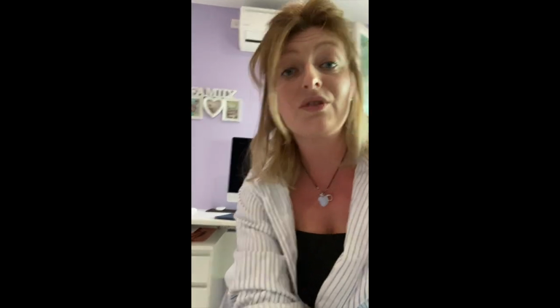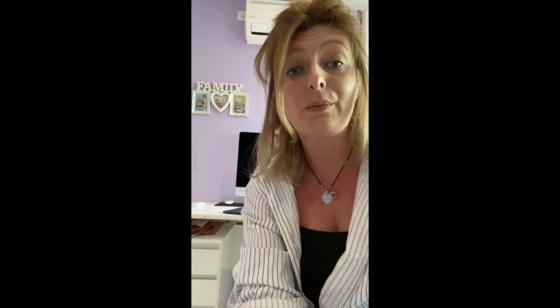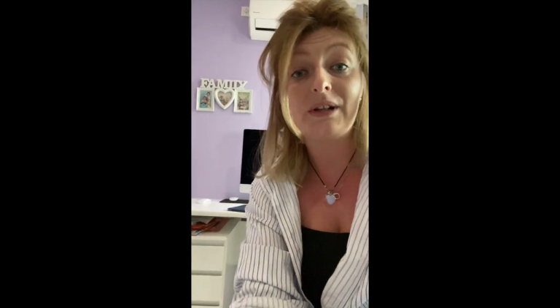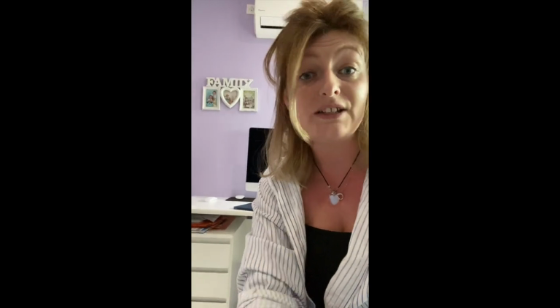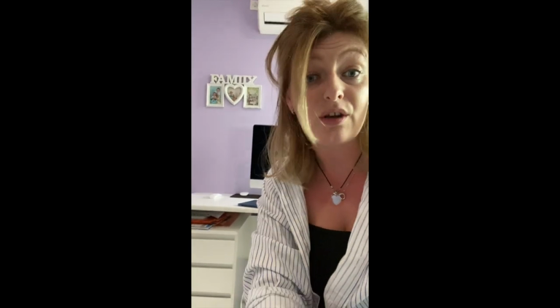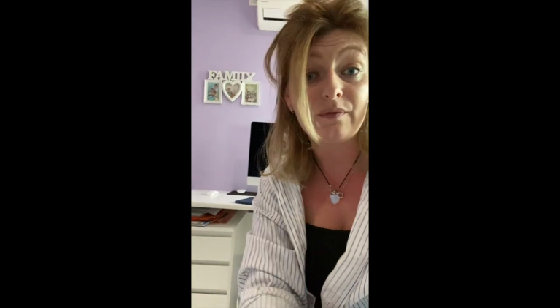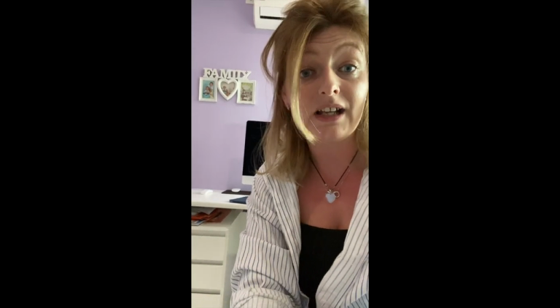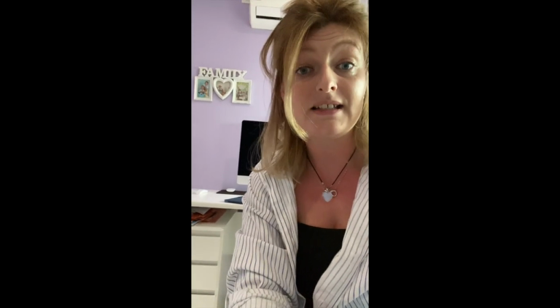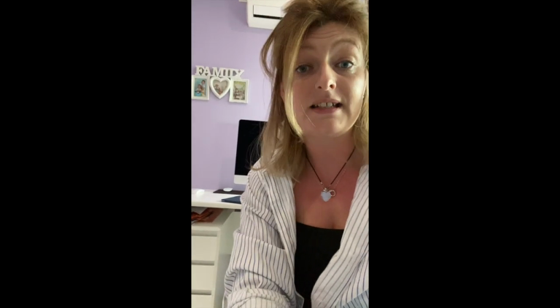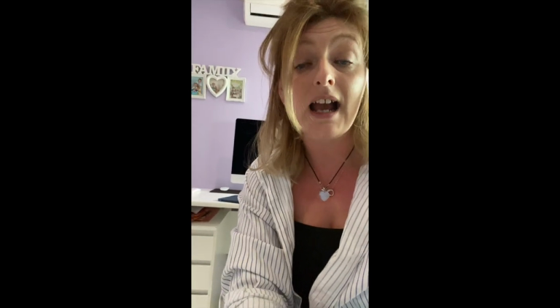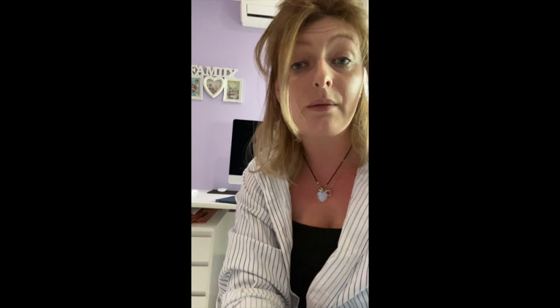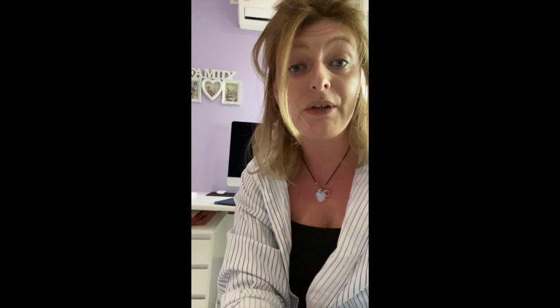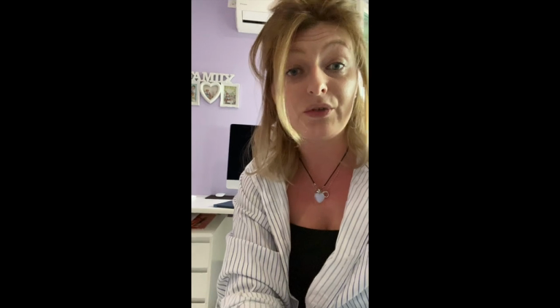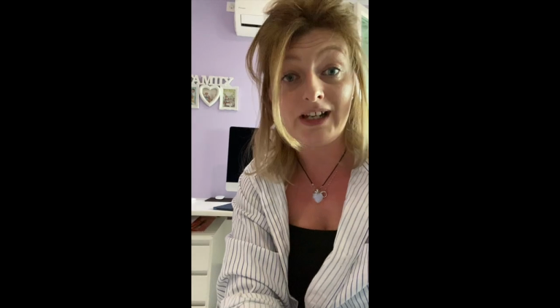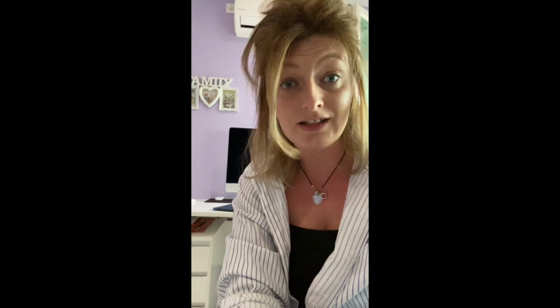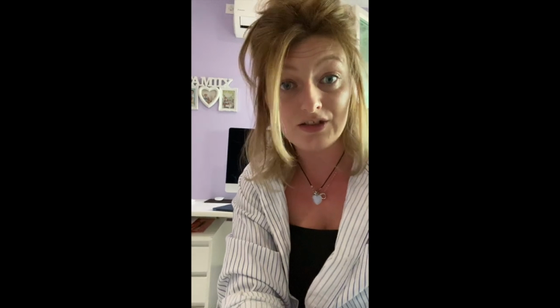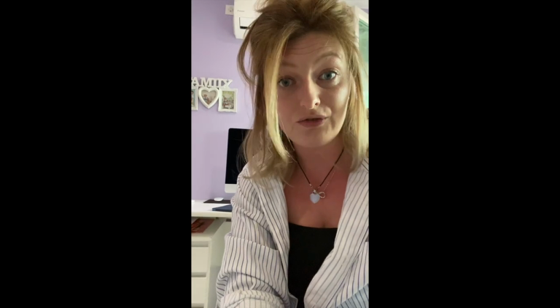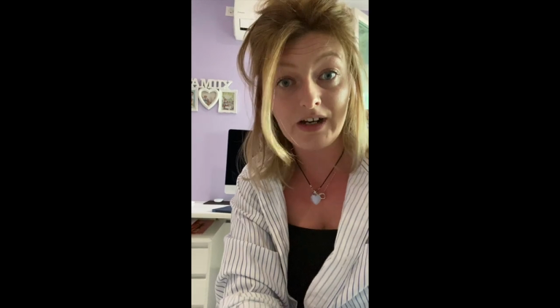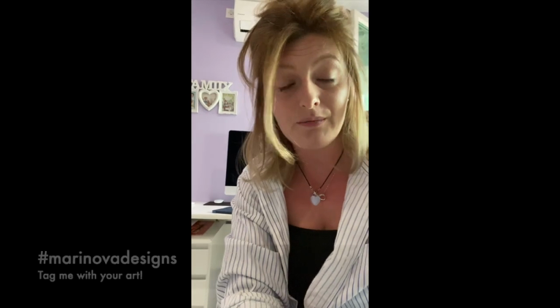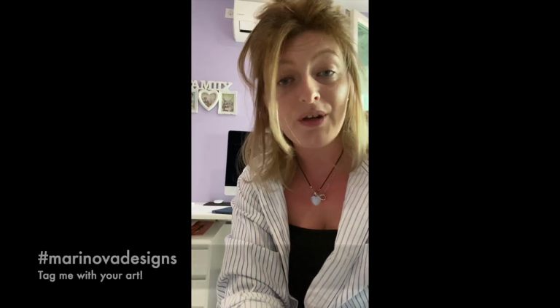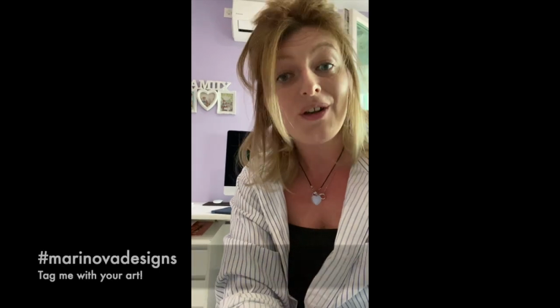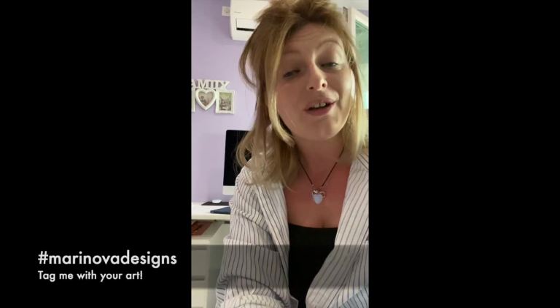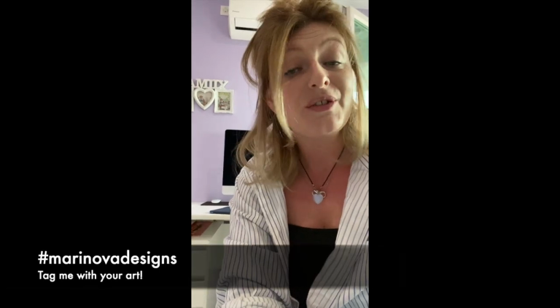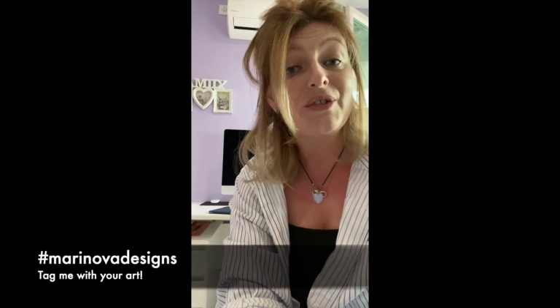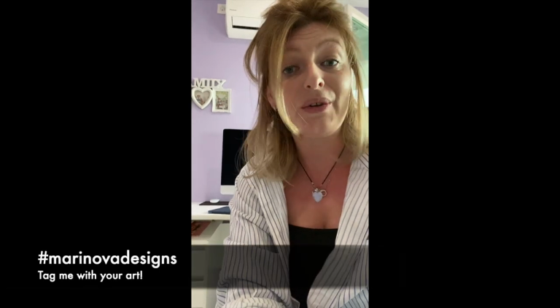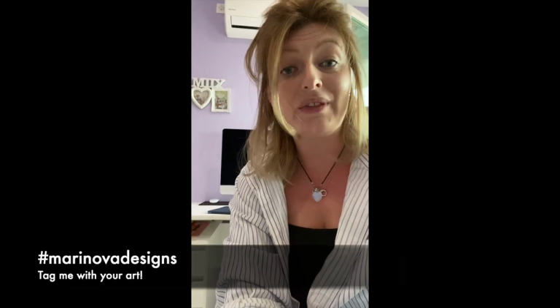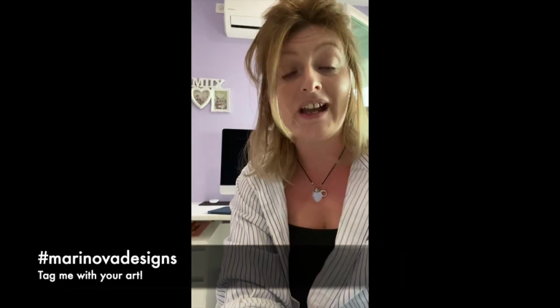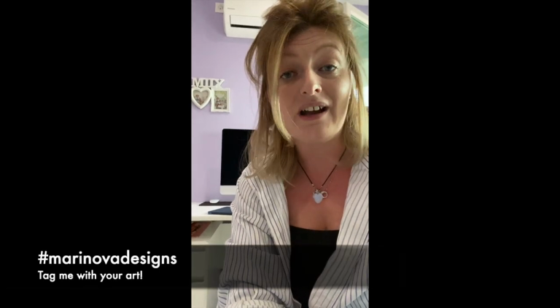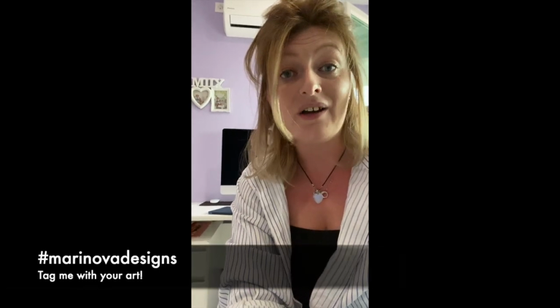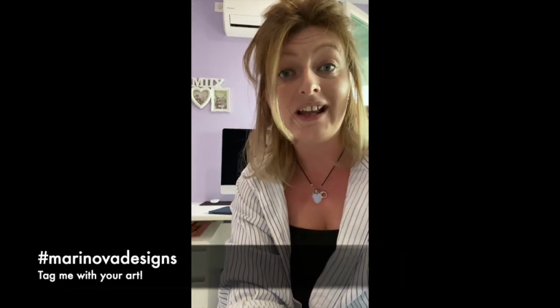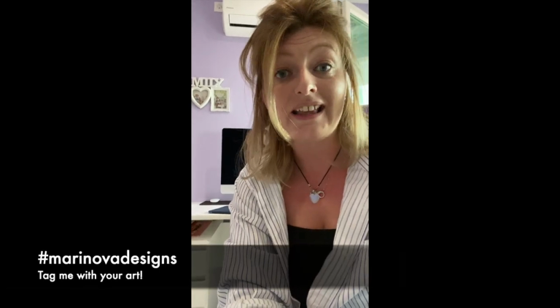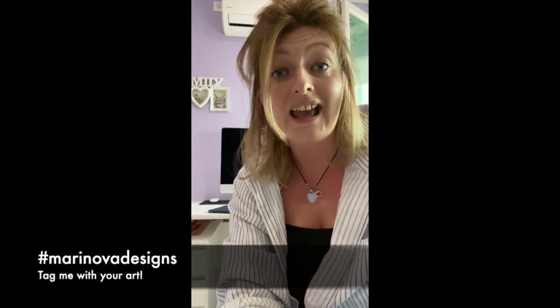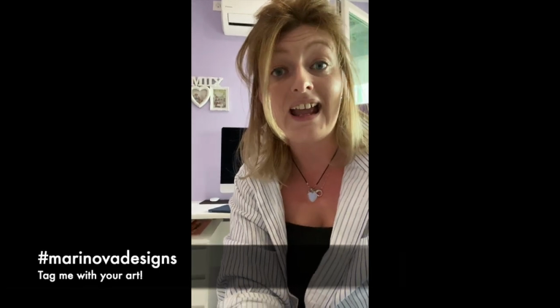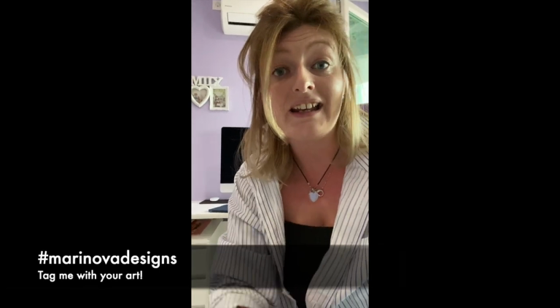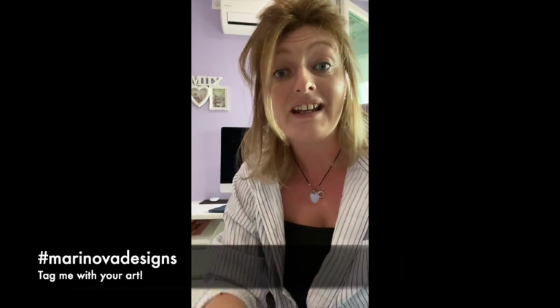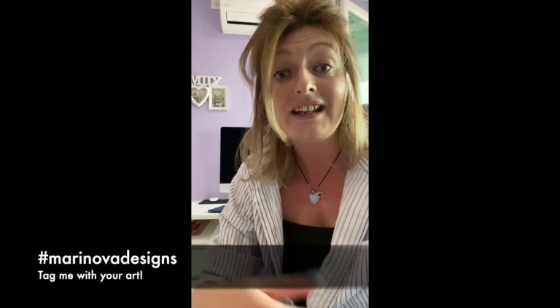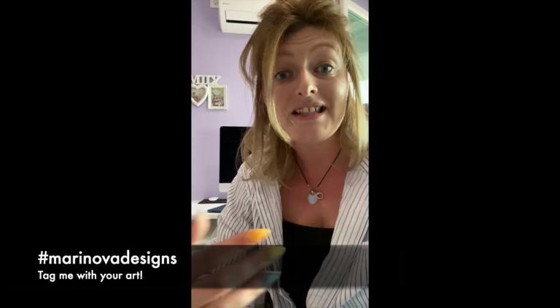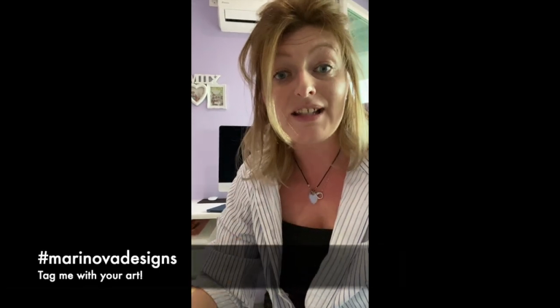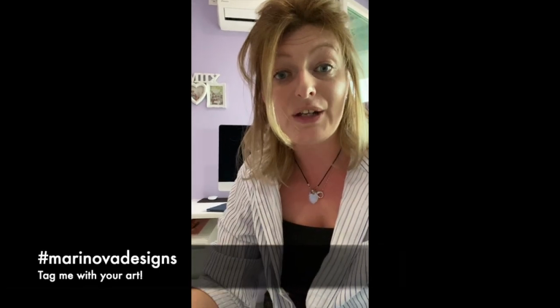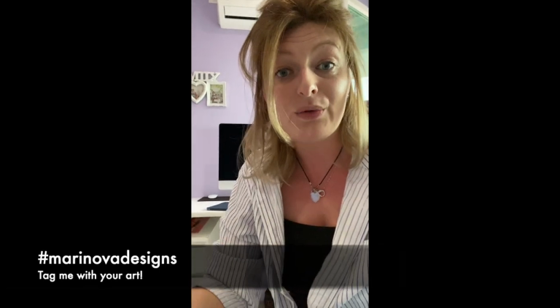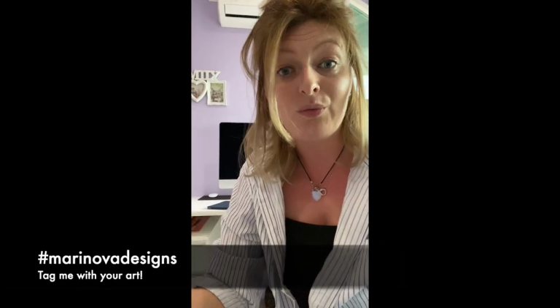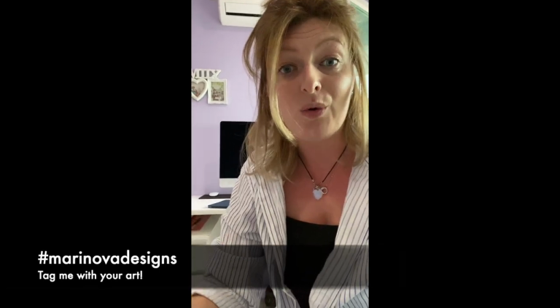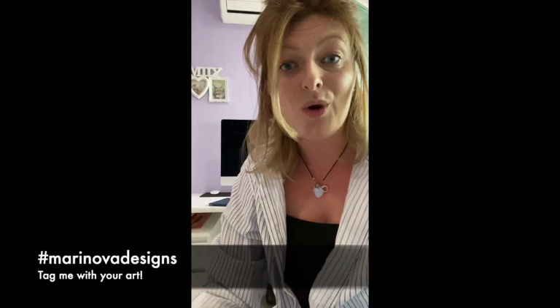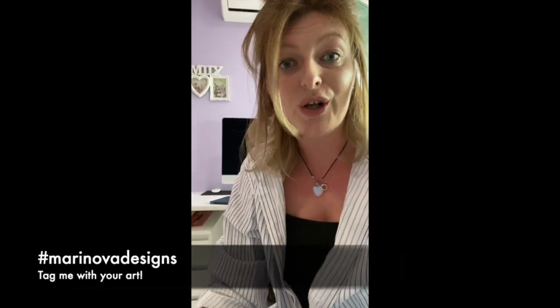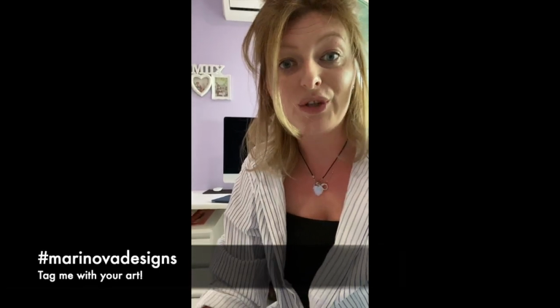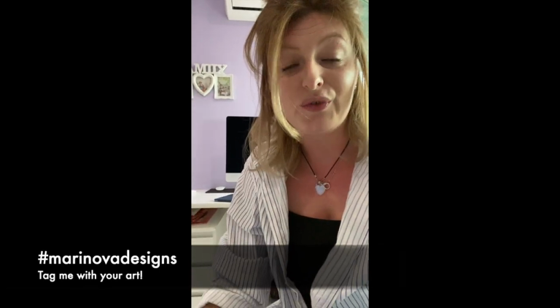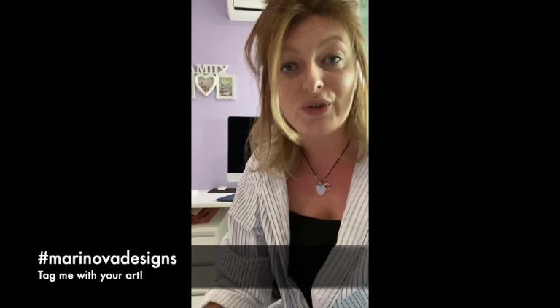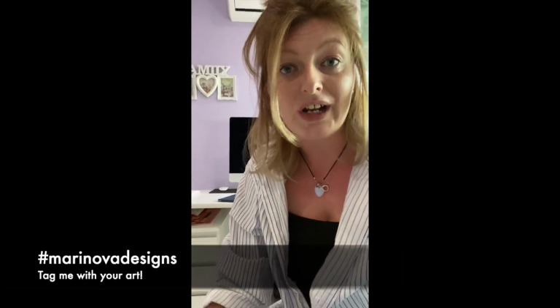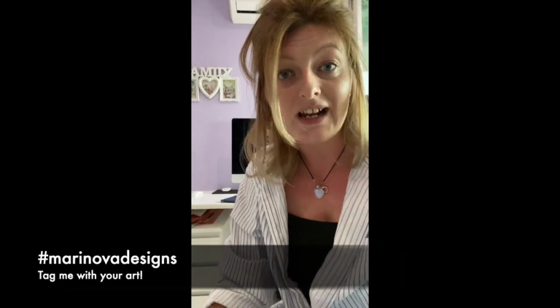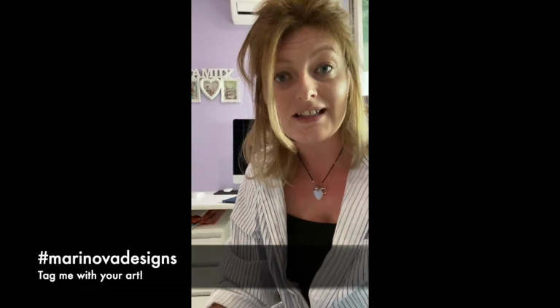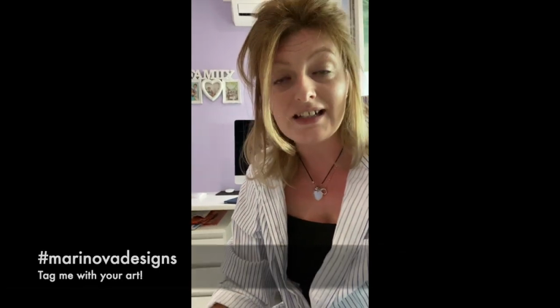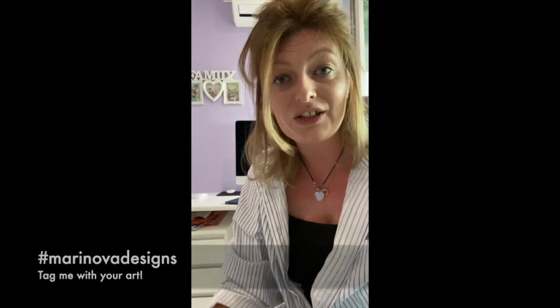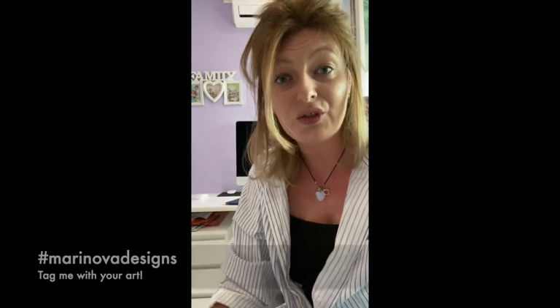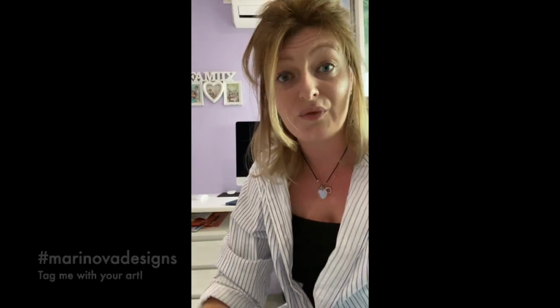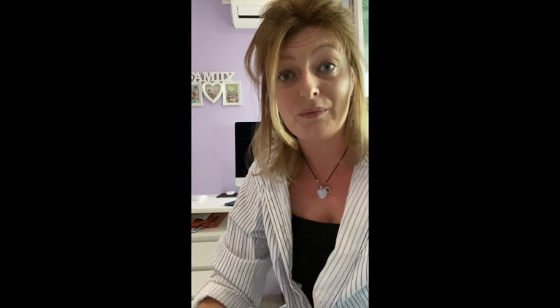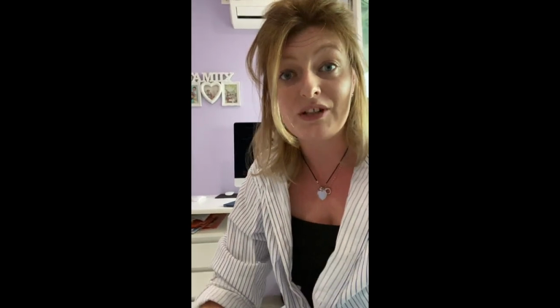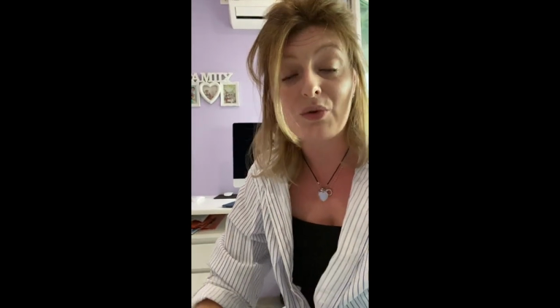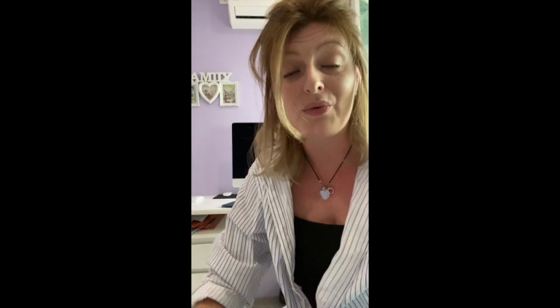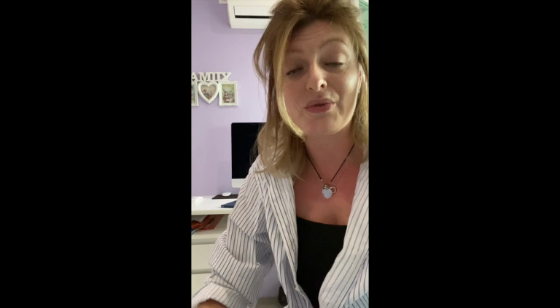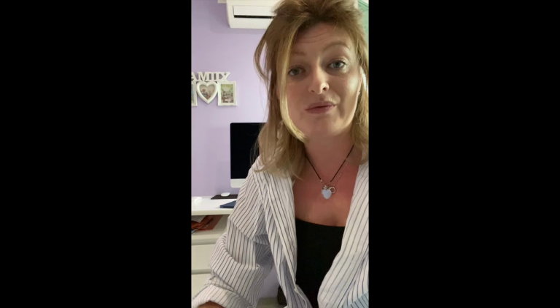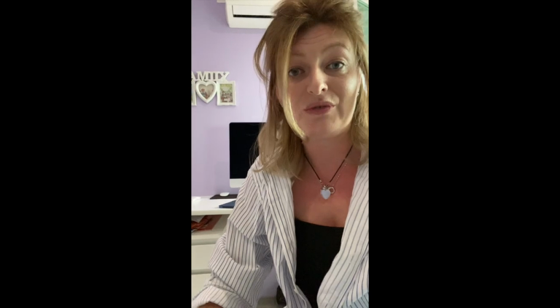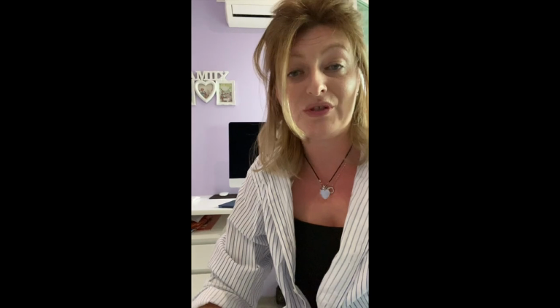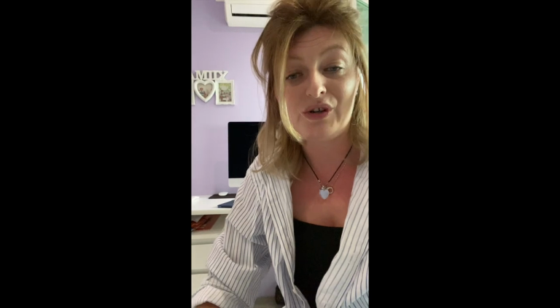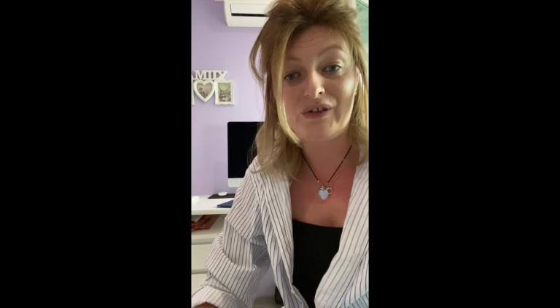Please don't forget to tag me on Instagram so that I can see what work you've created from this tutorial. Love to you all and I'll see you in the next video.